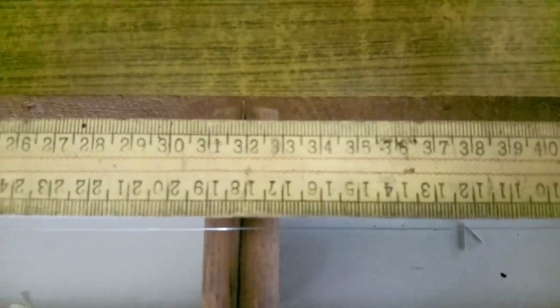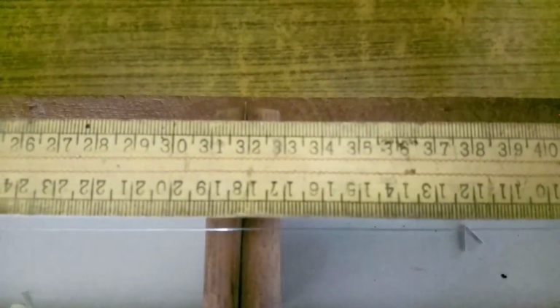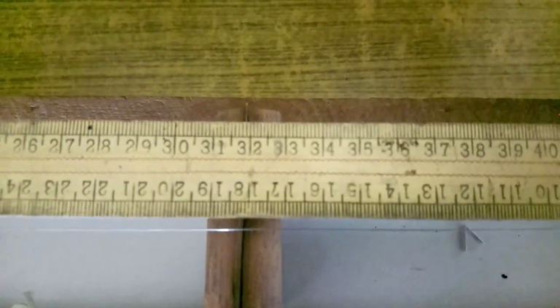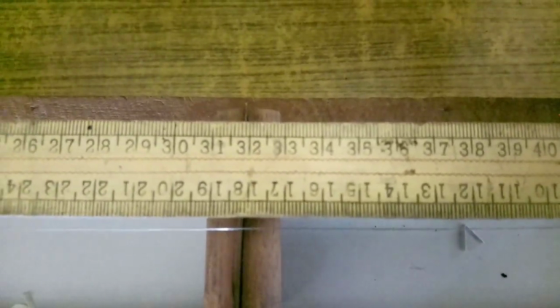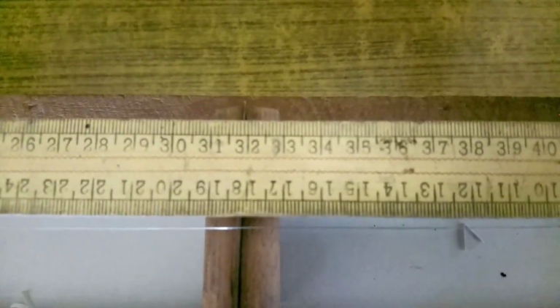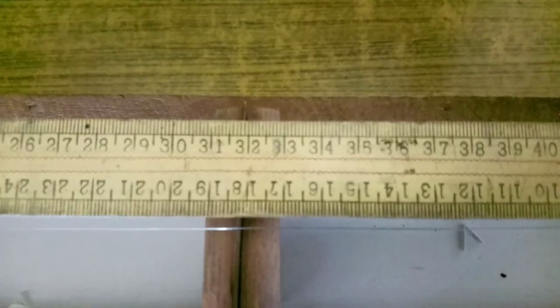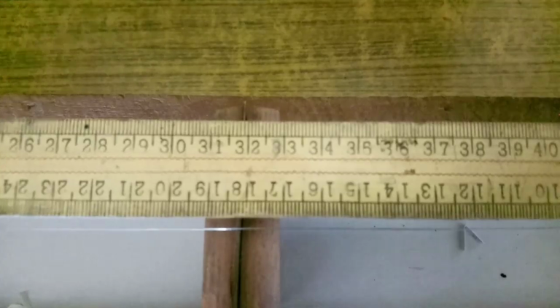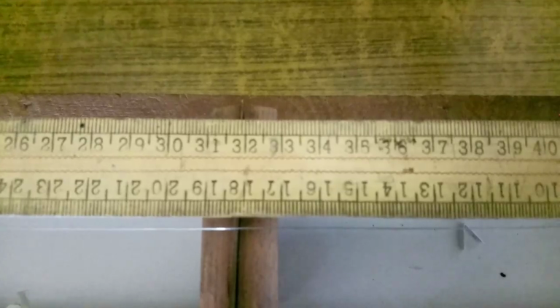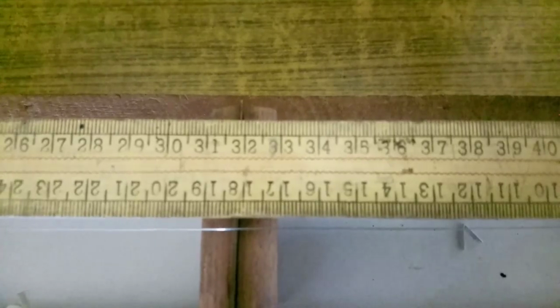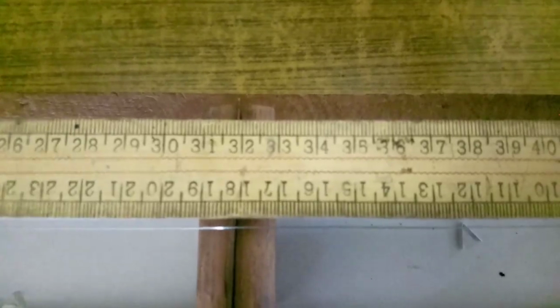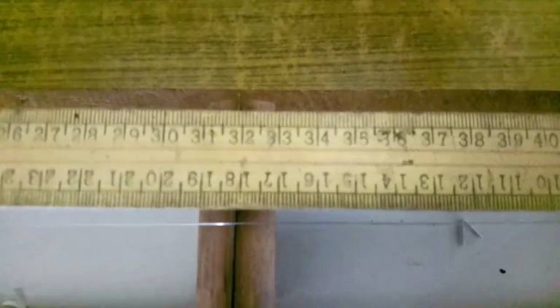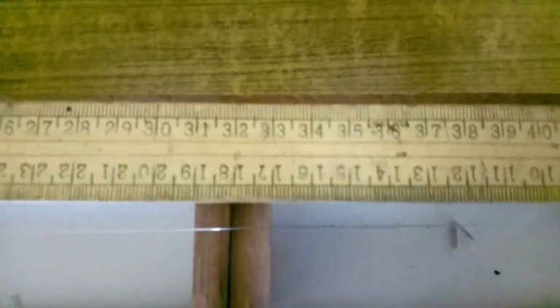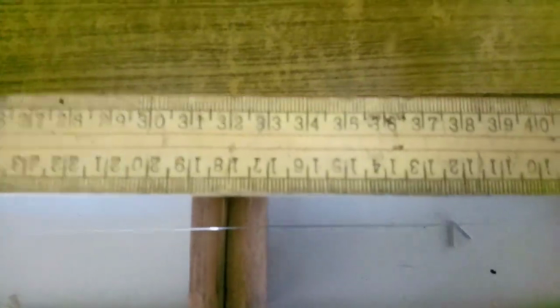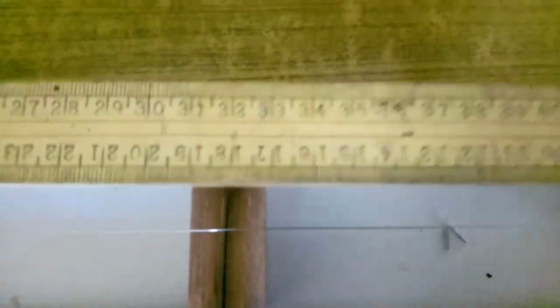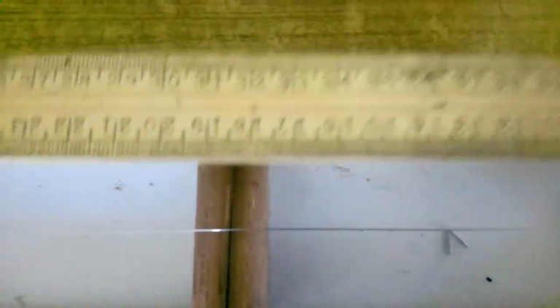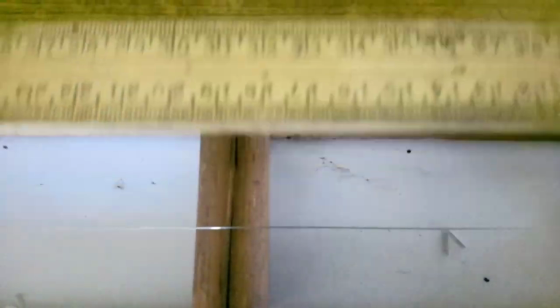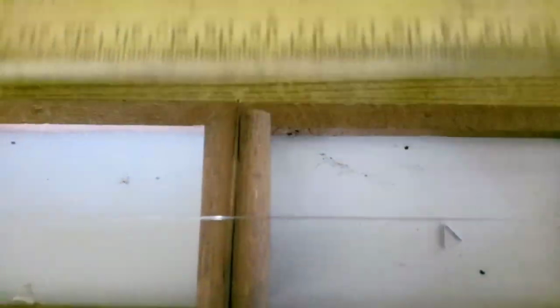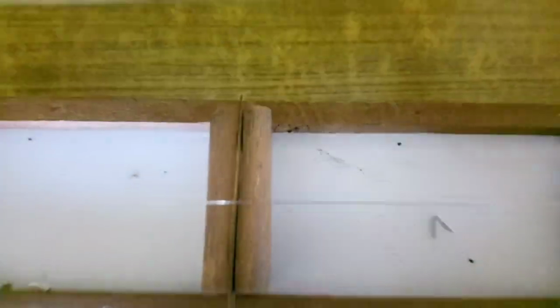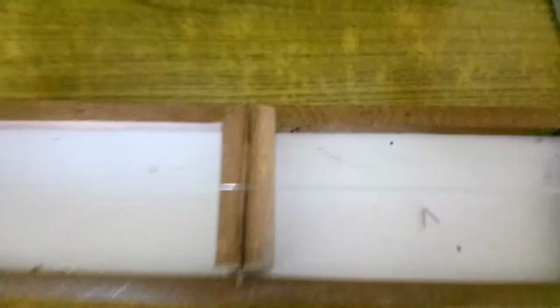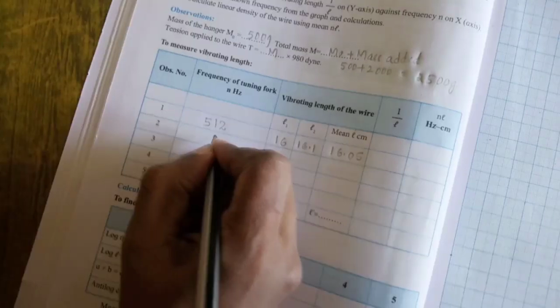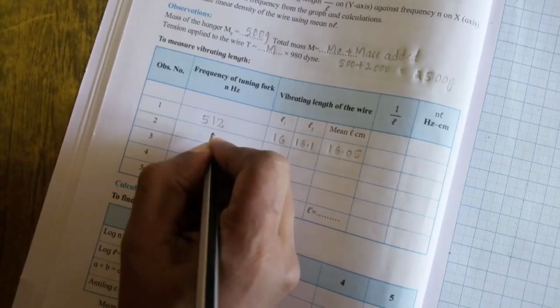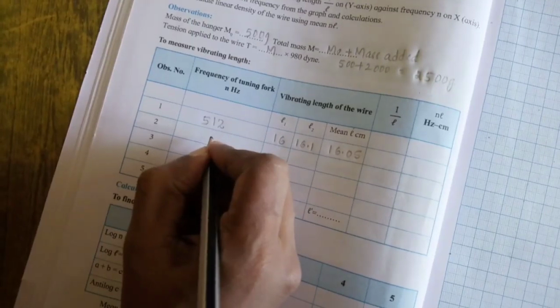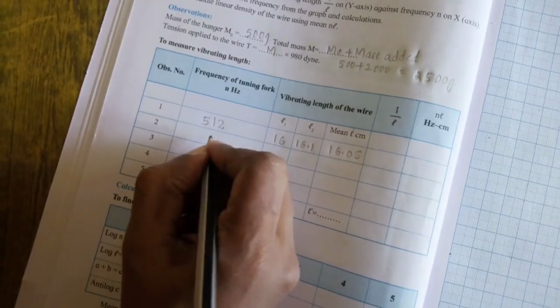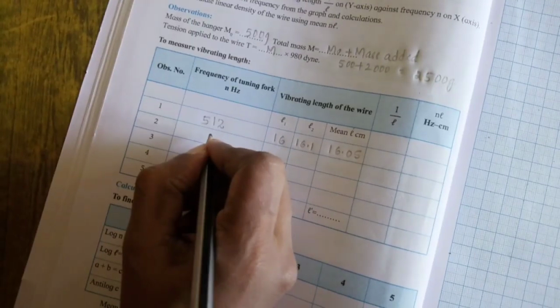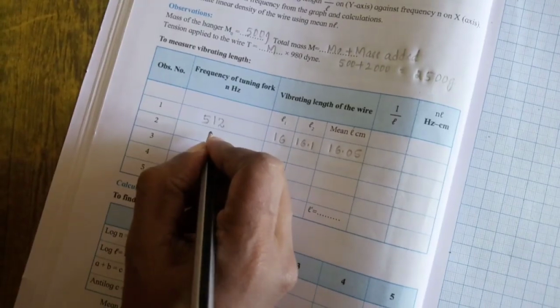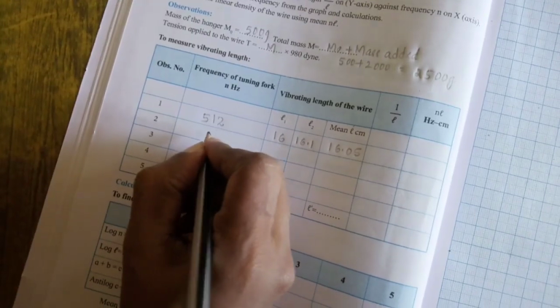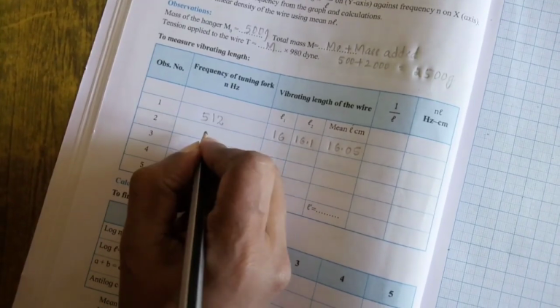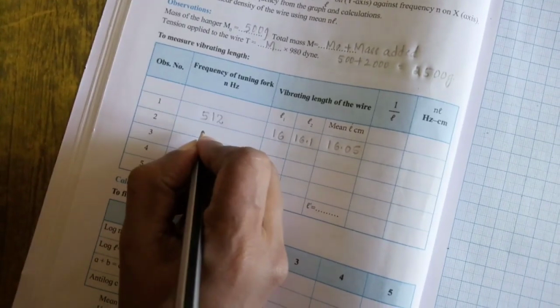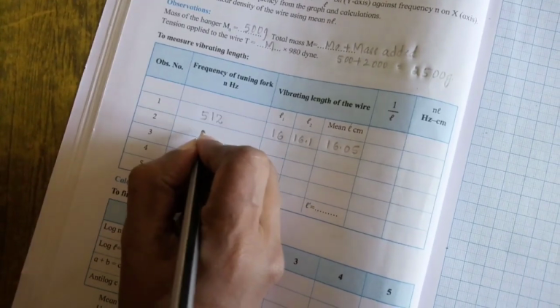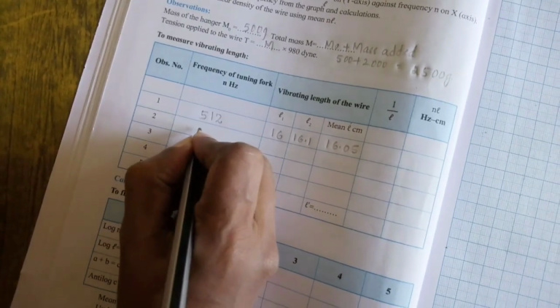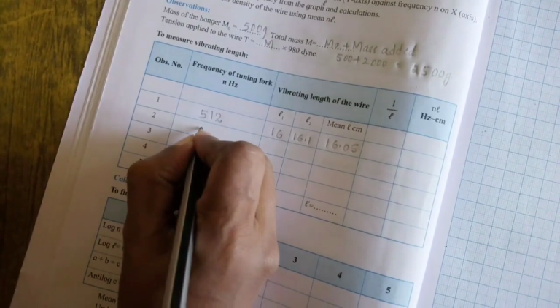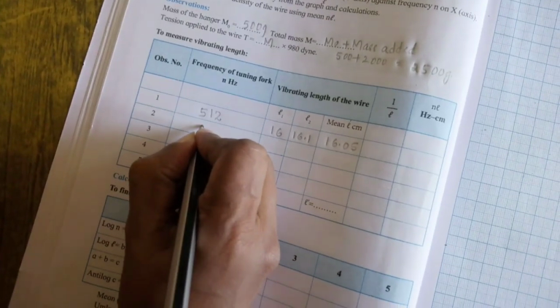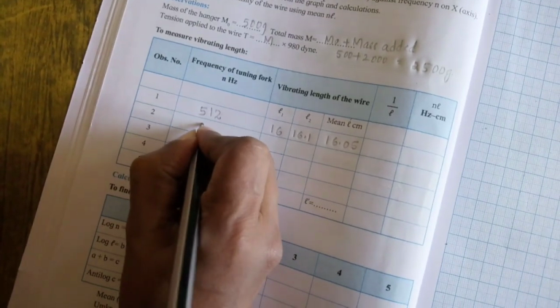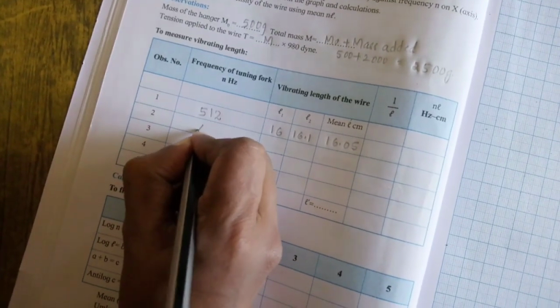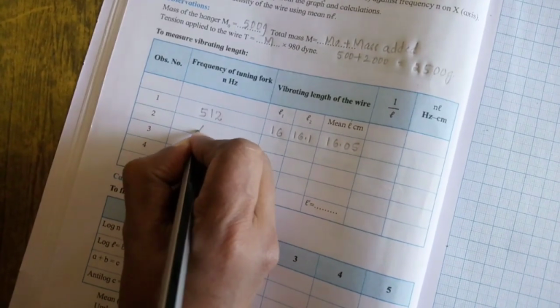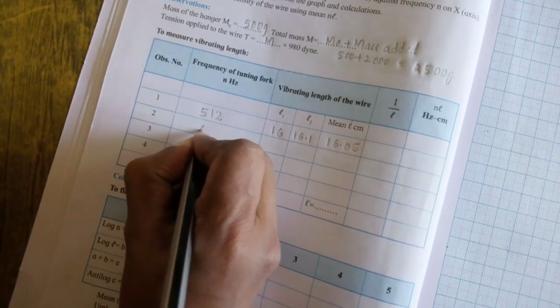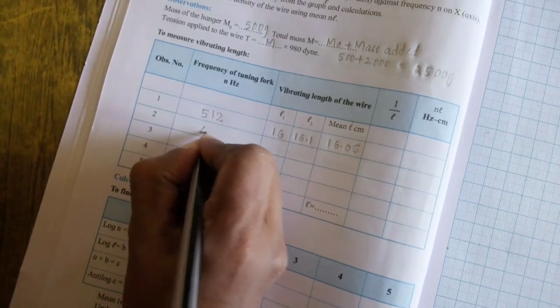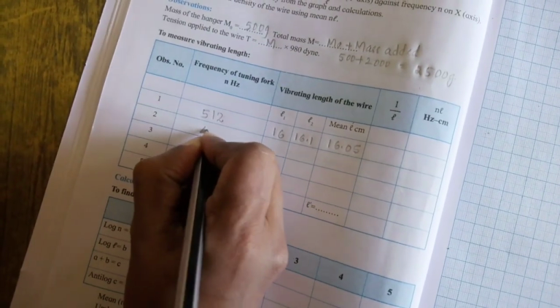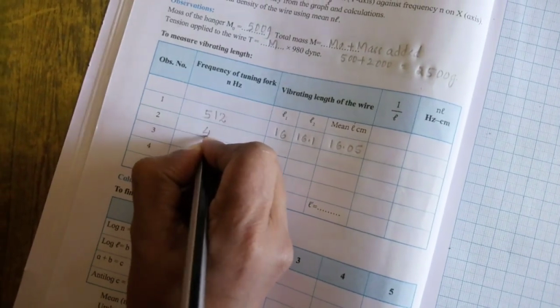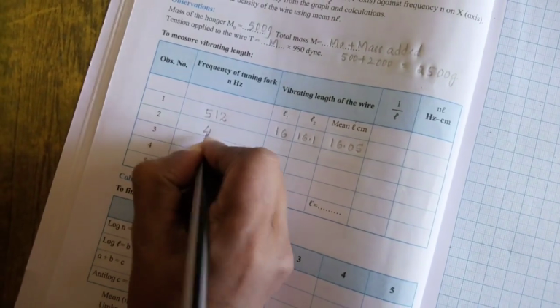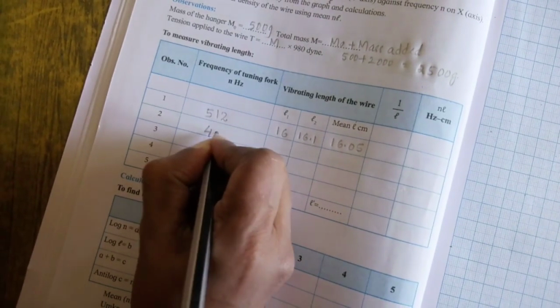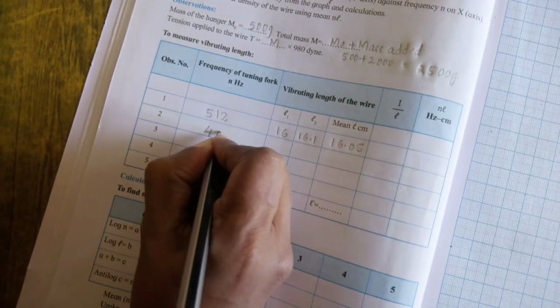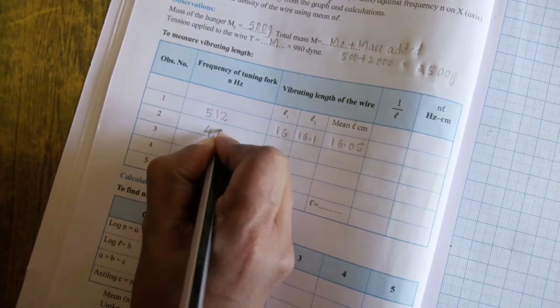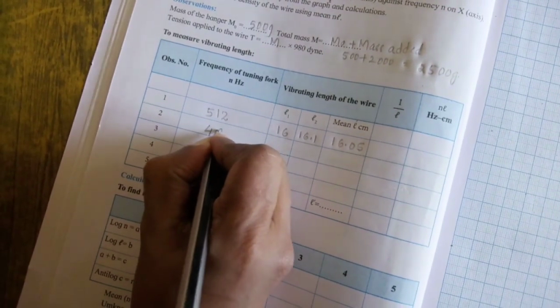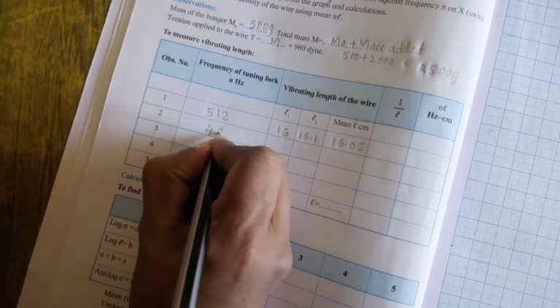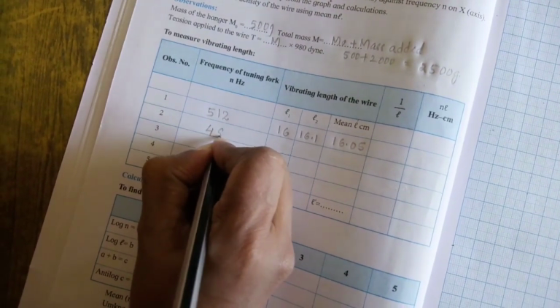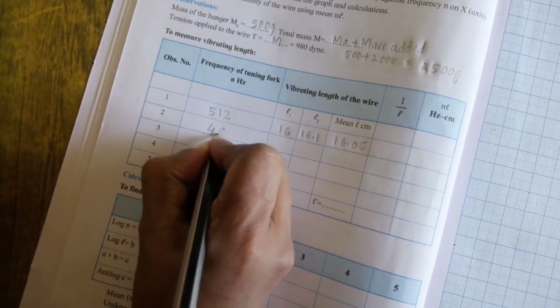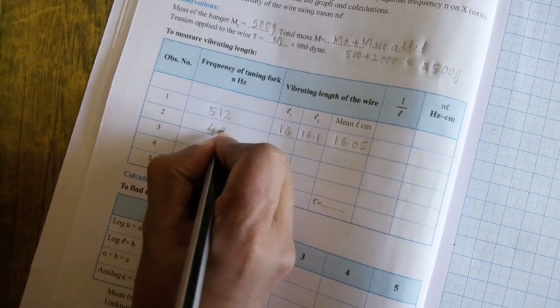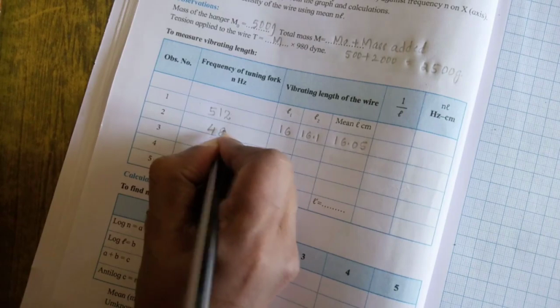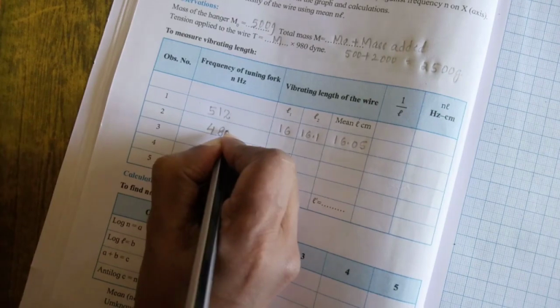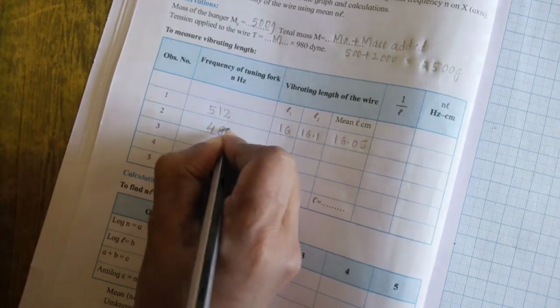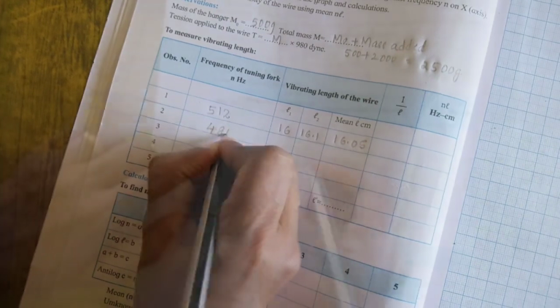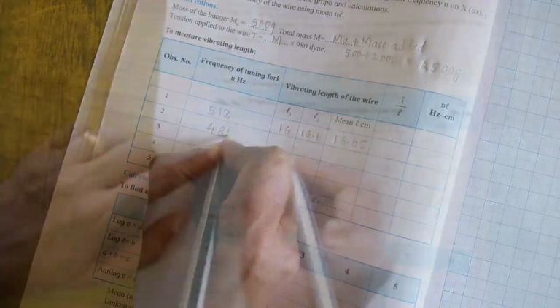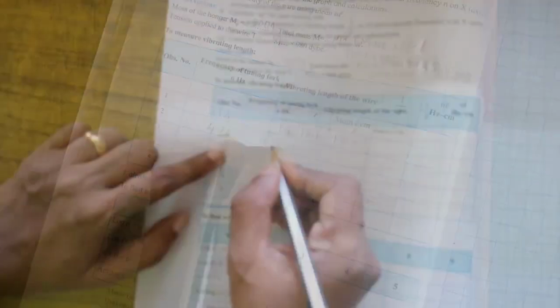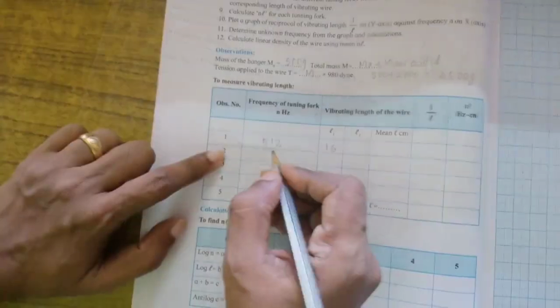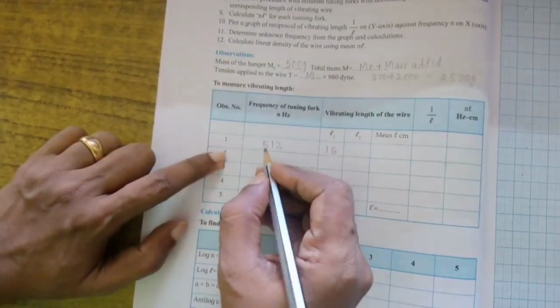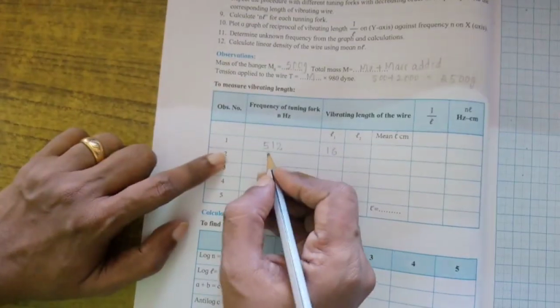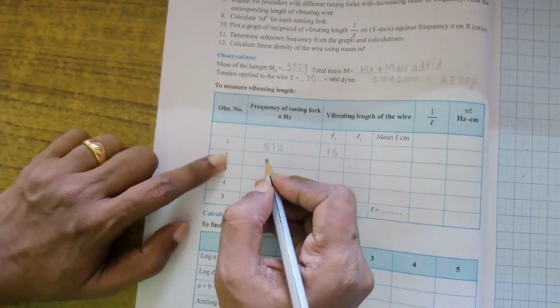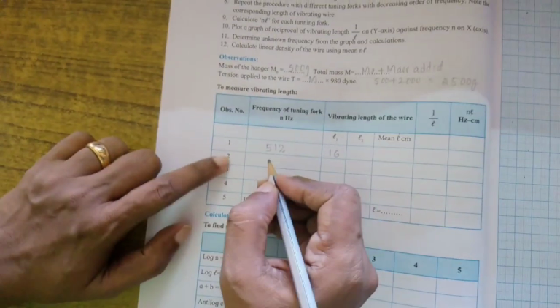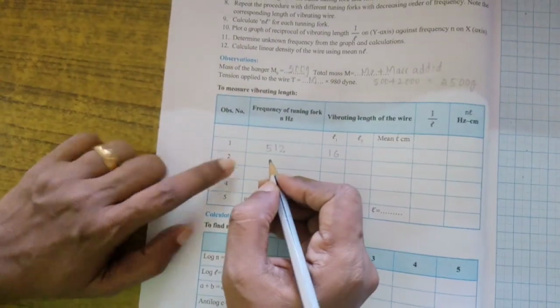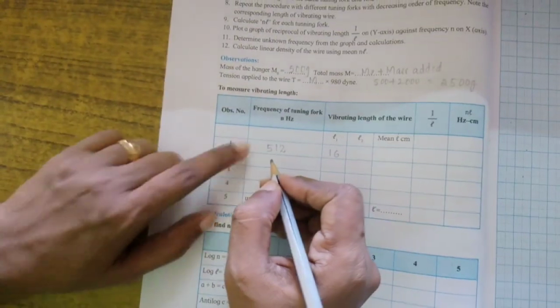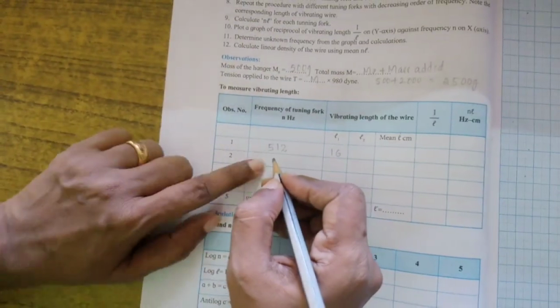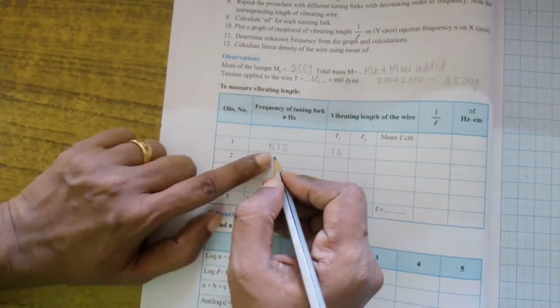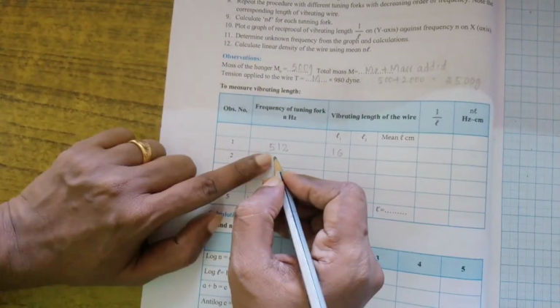The reading is 18.2 cm. The second tuning fork we have taken is 480 Hz. According to the law, frequency 1 is 512 Hz.